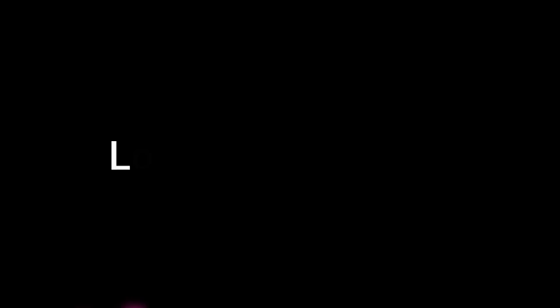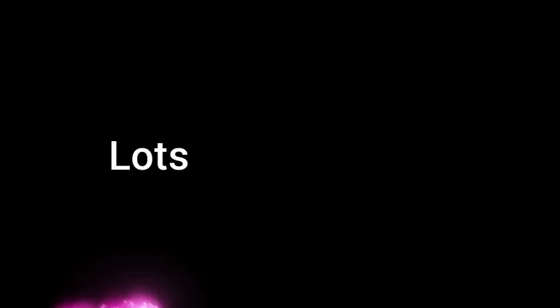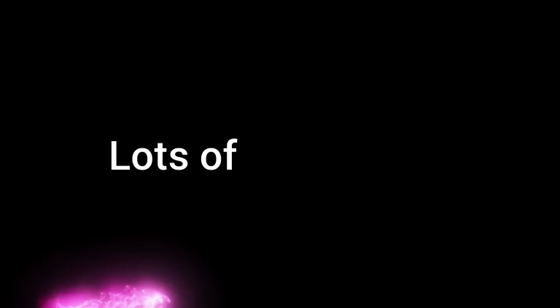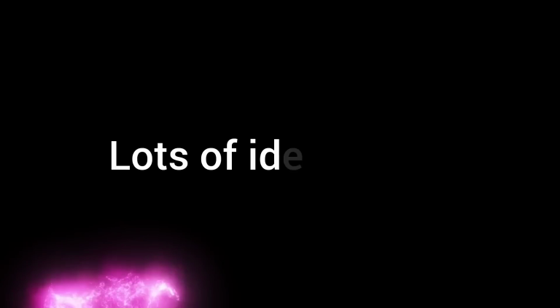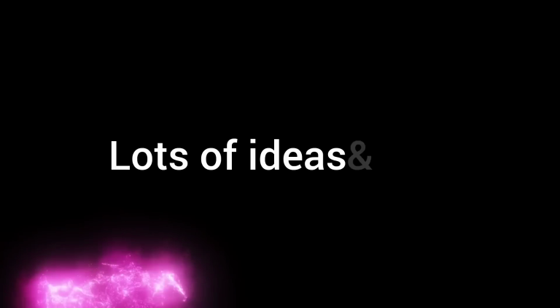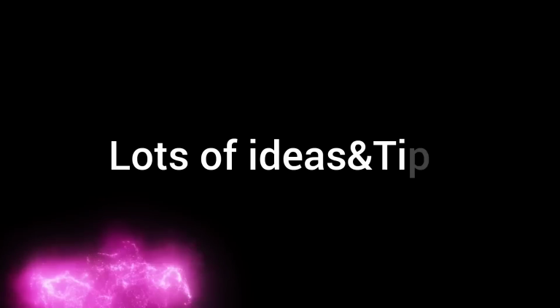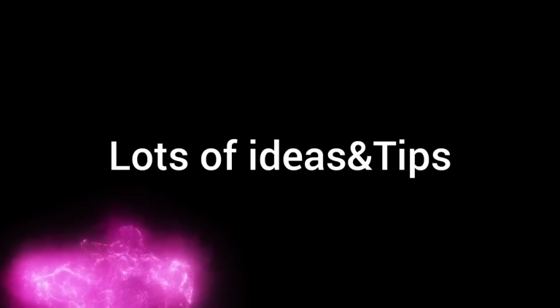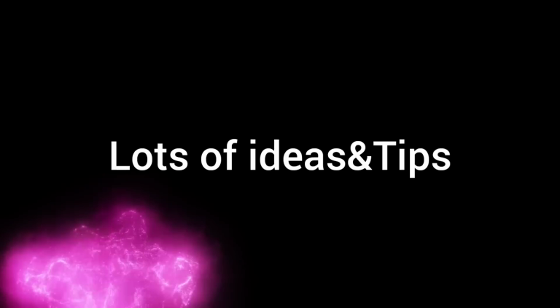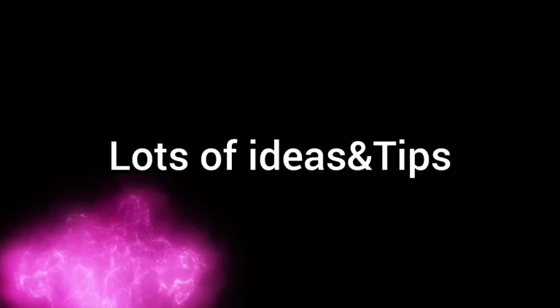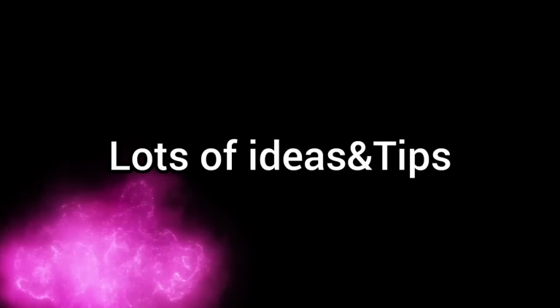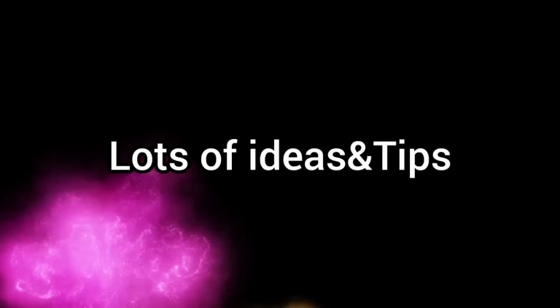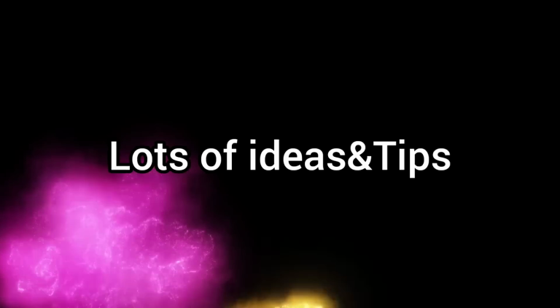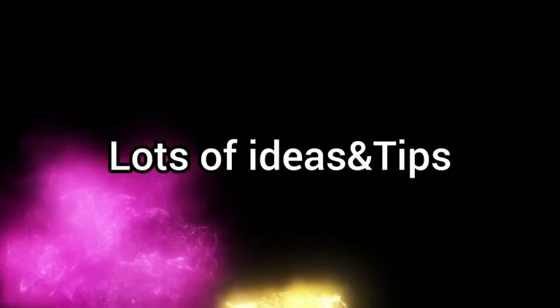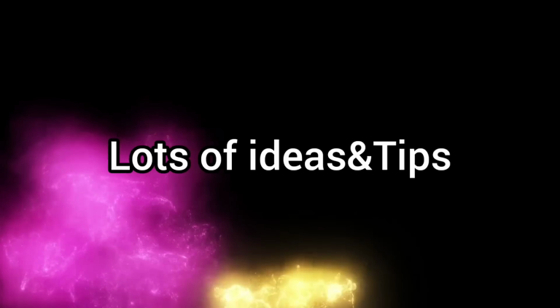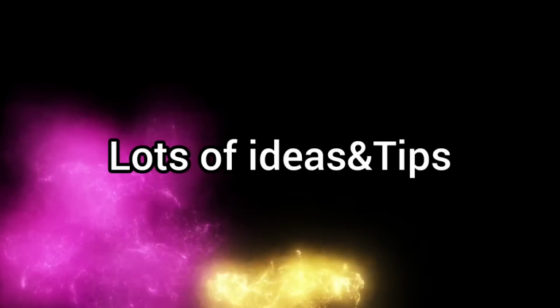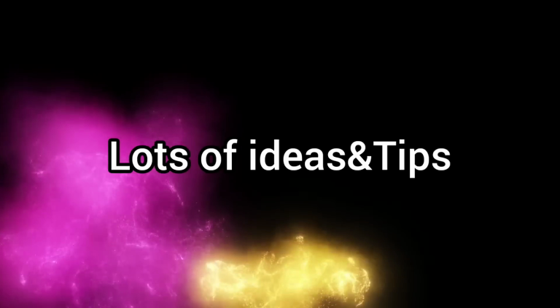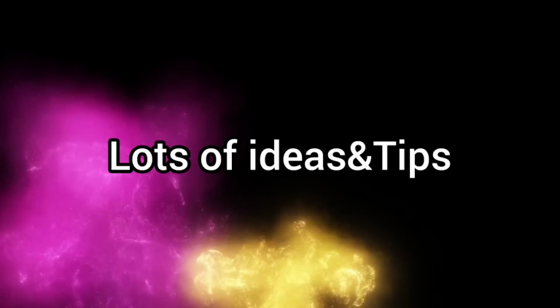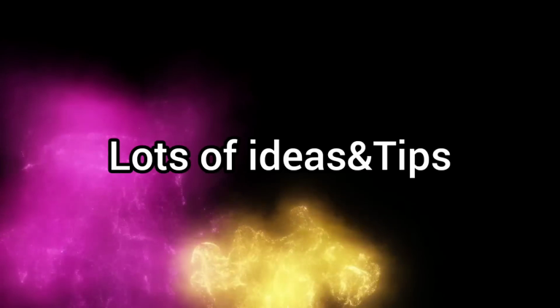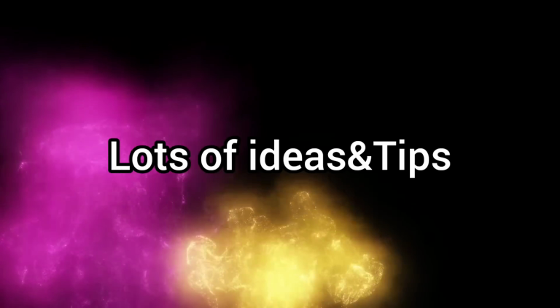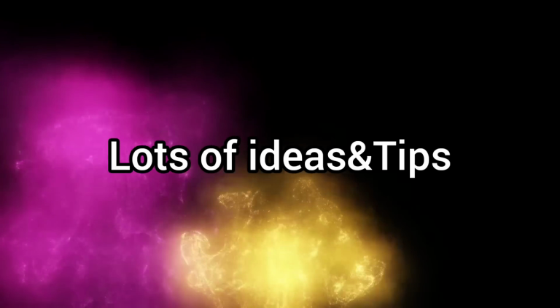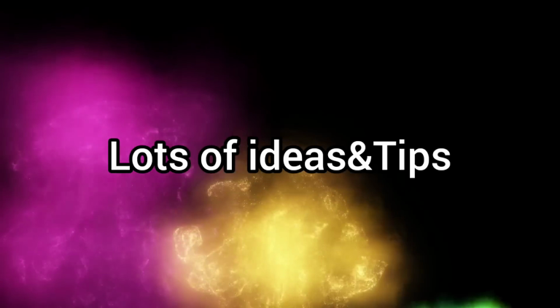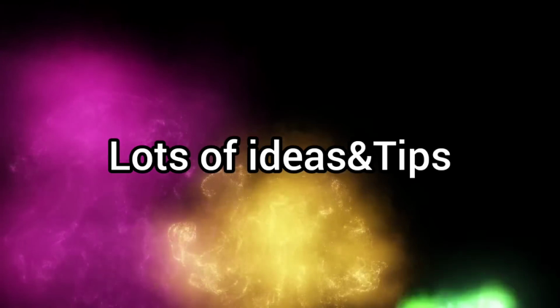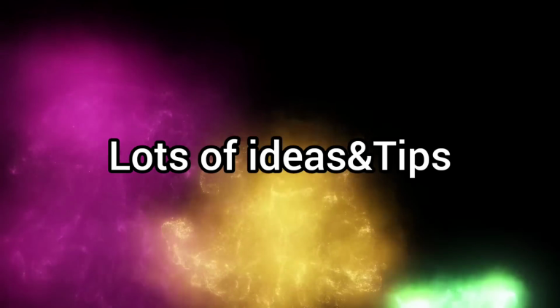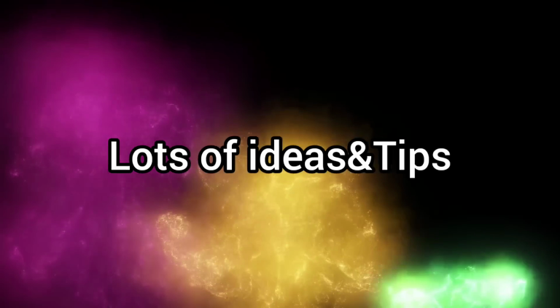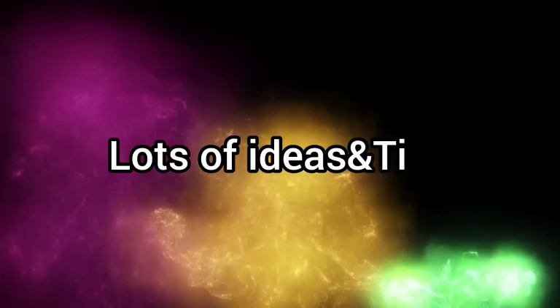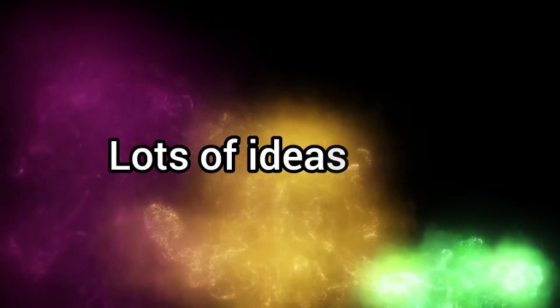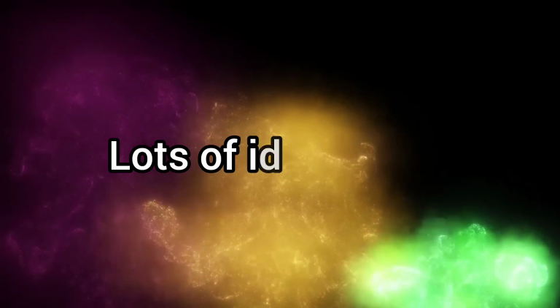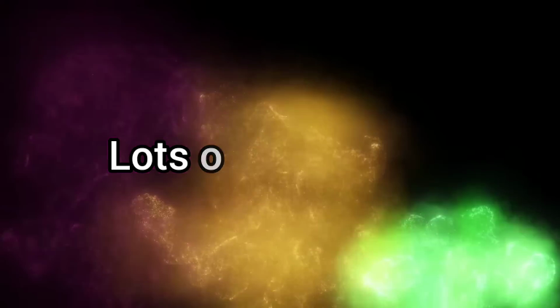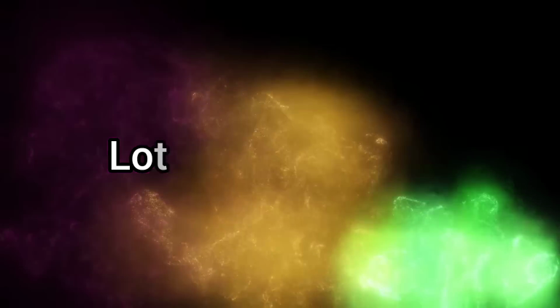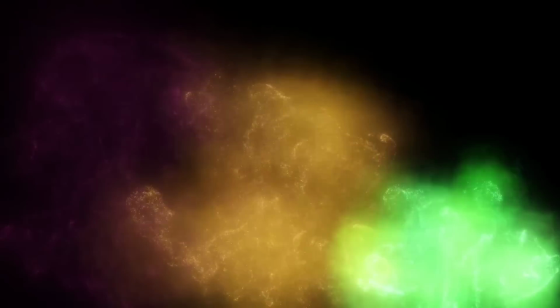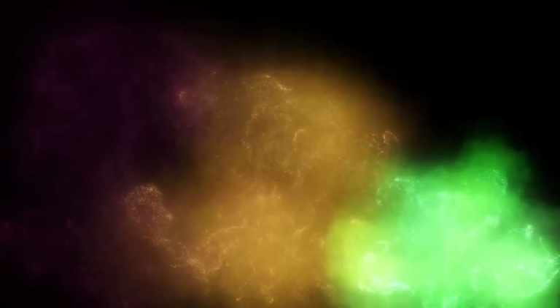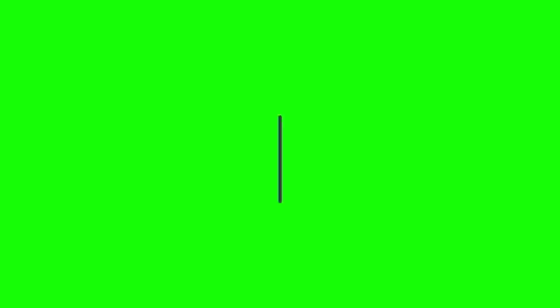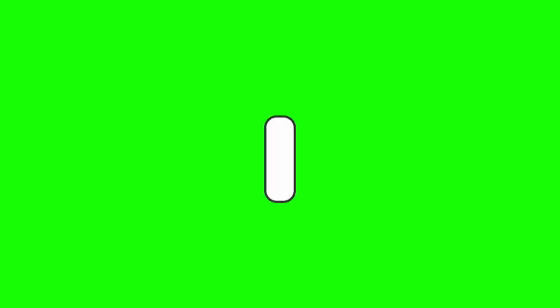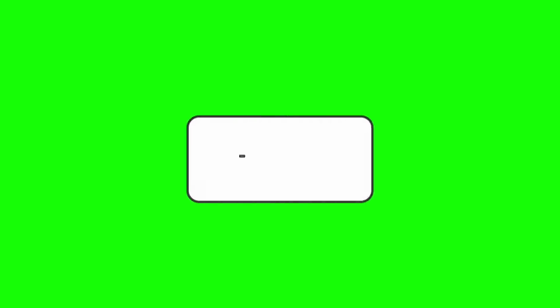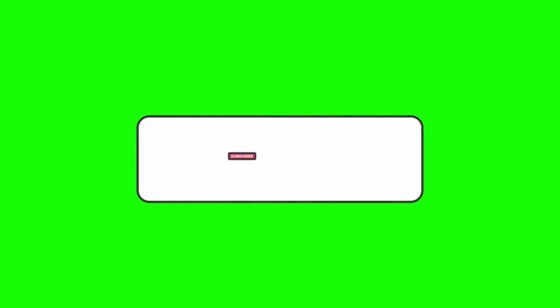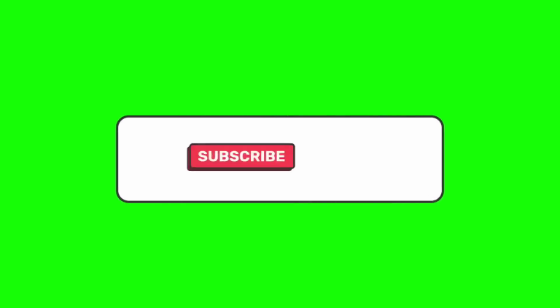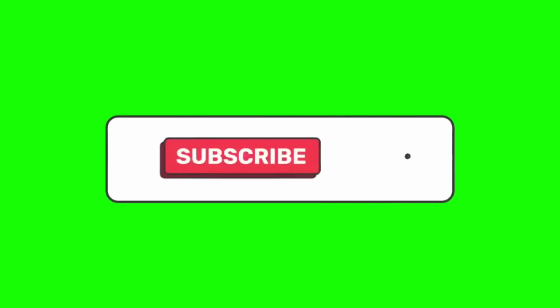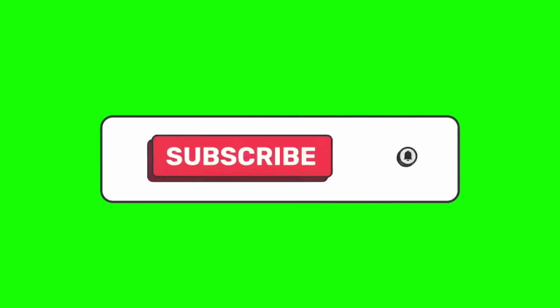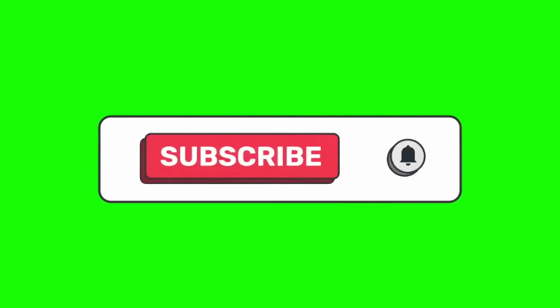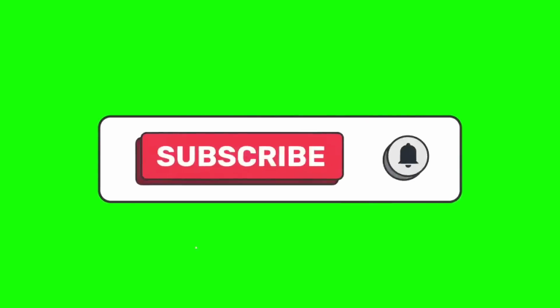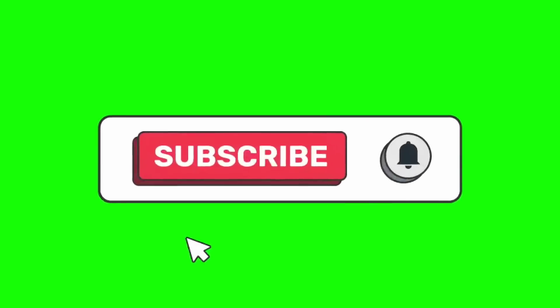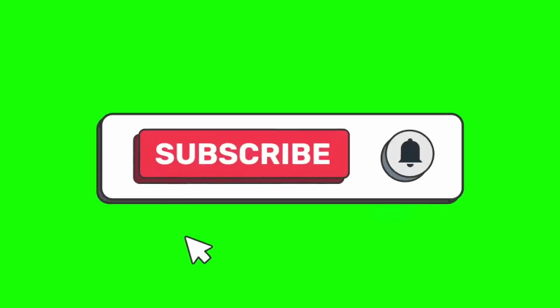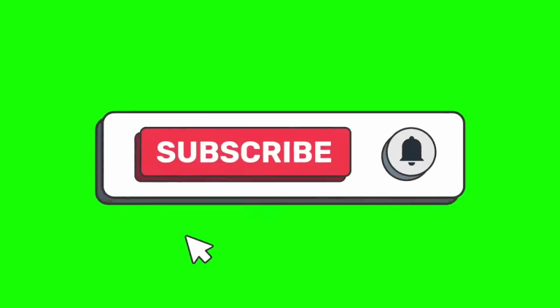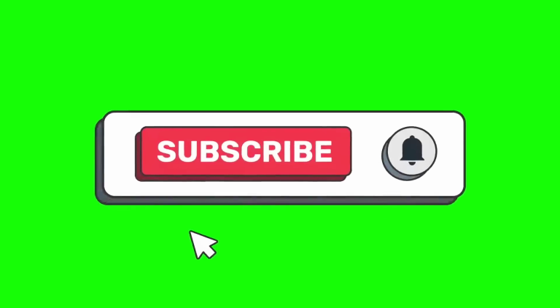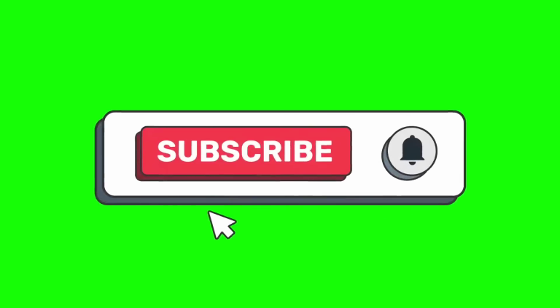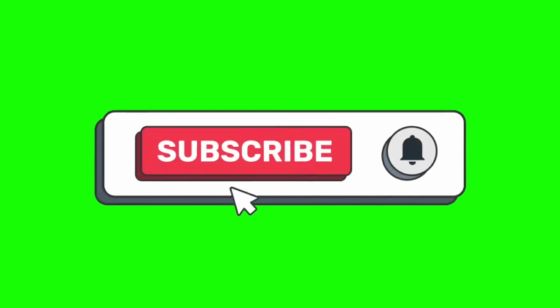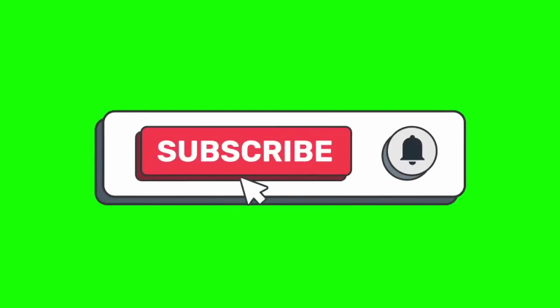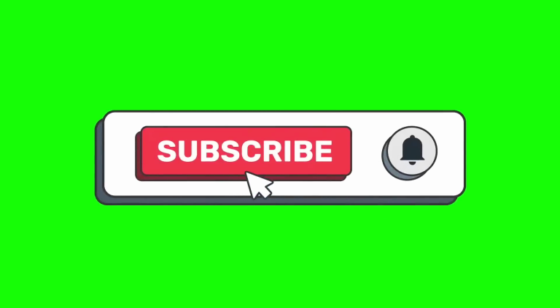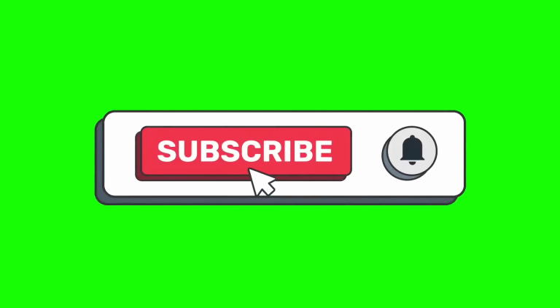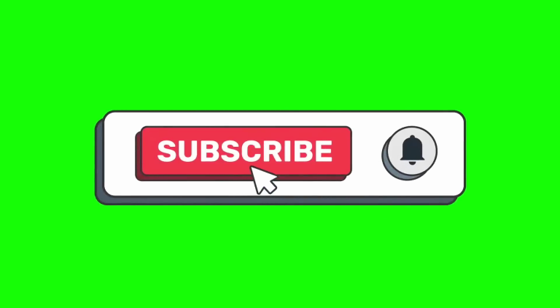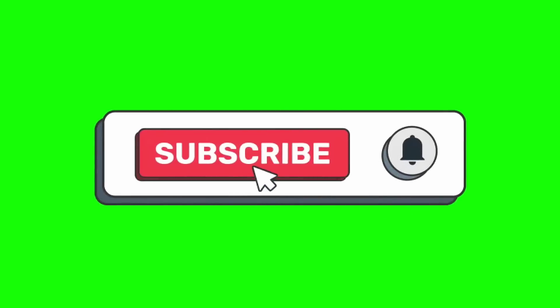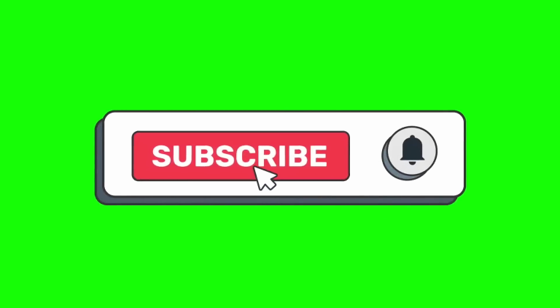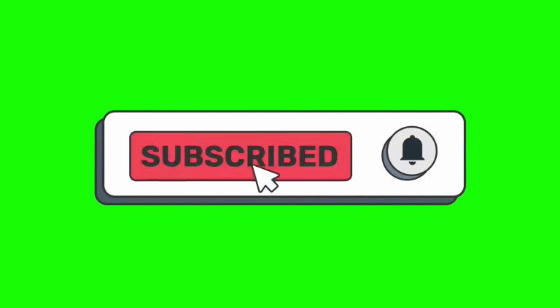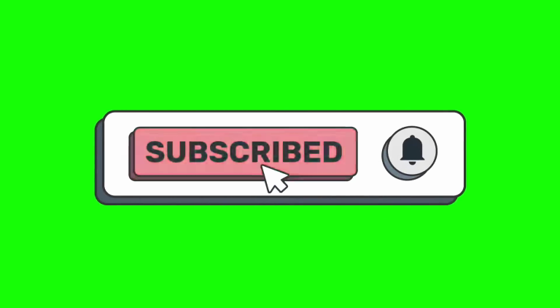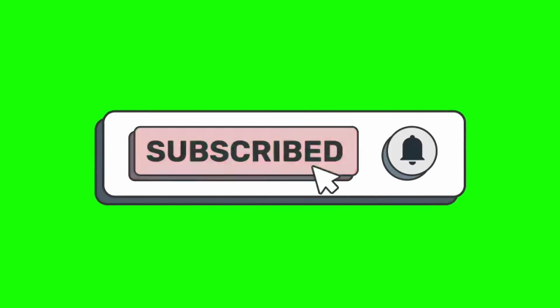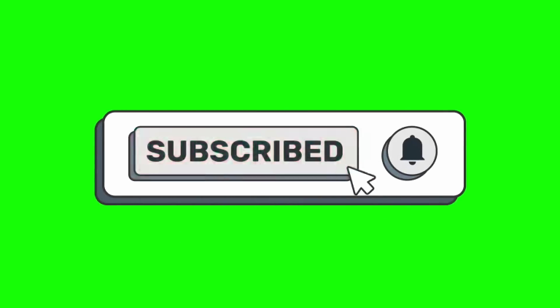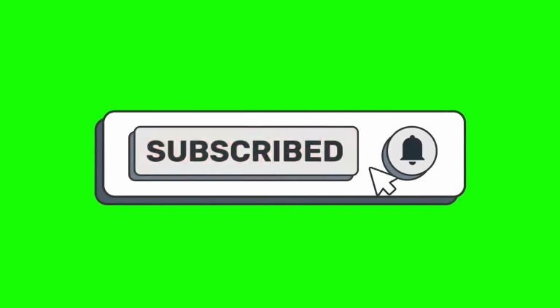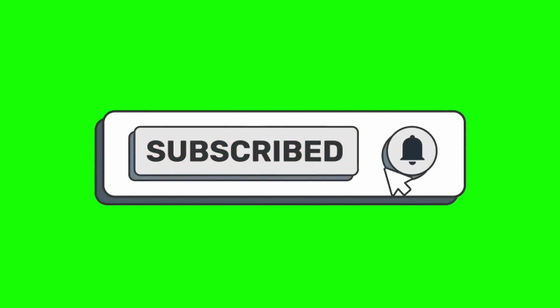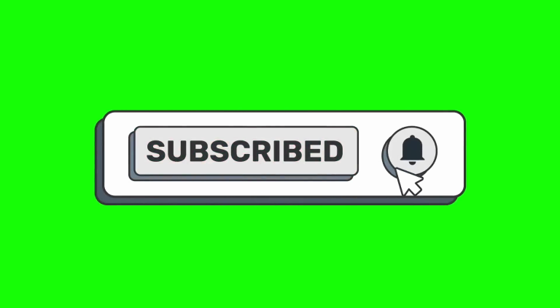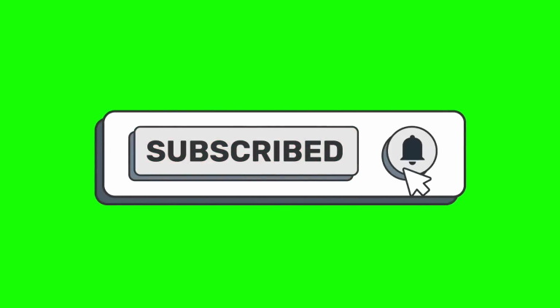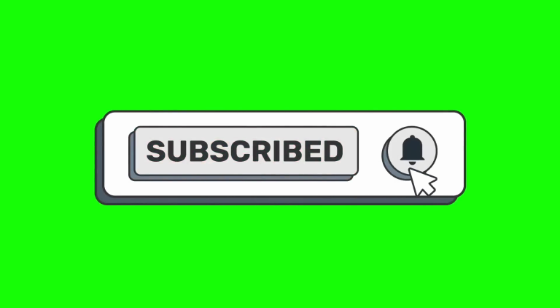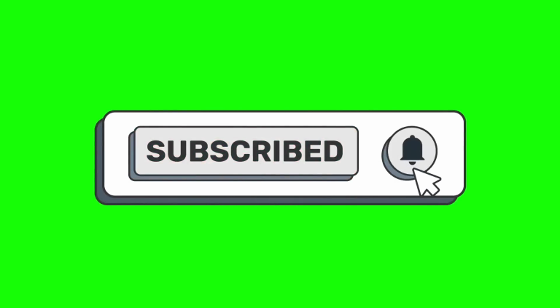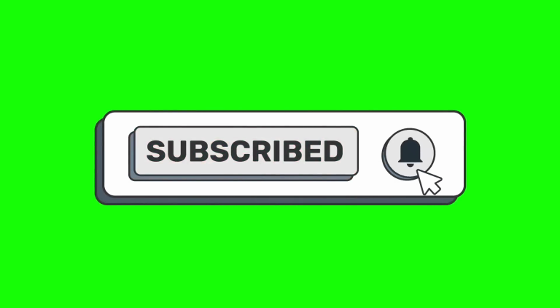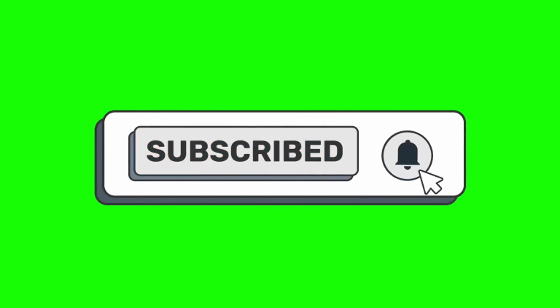Welcome back to Lots of Ideas and Tips. This is my channel. Please click the bell button to subscribe.